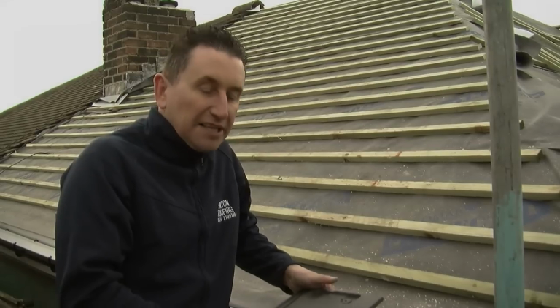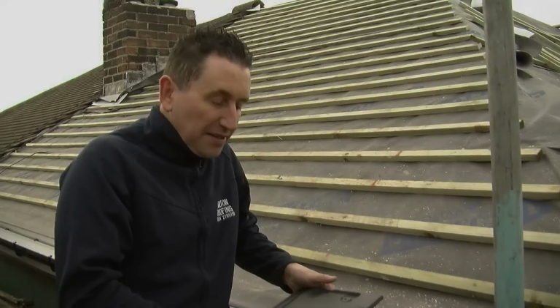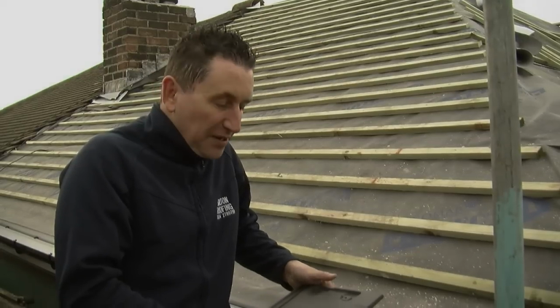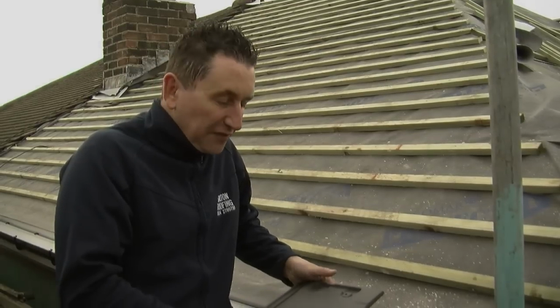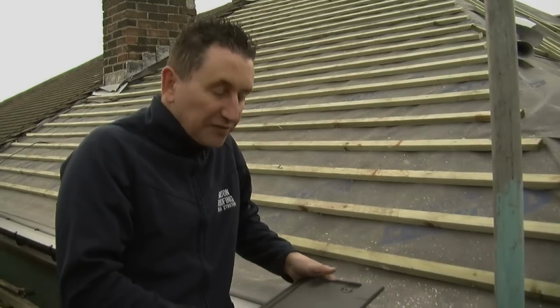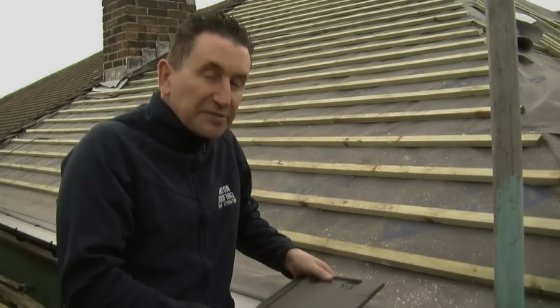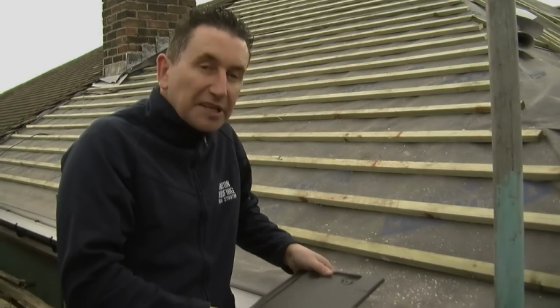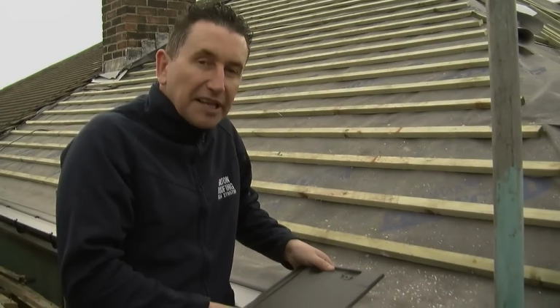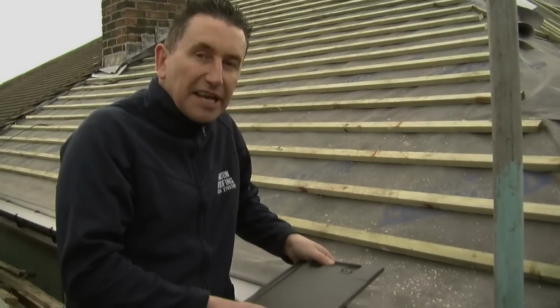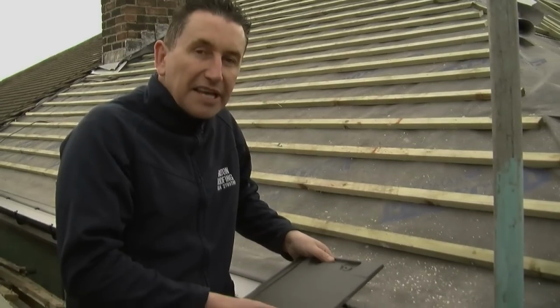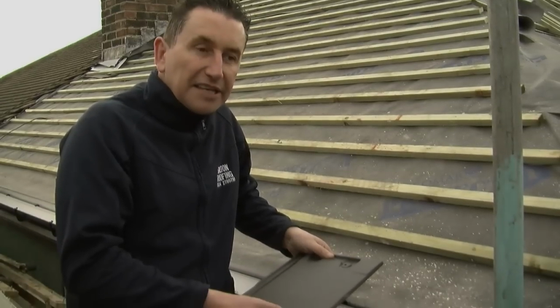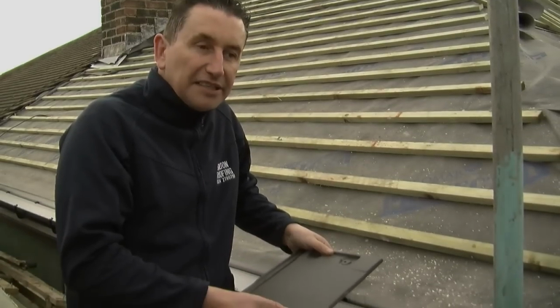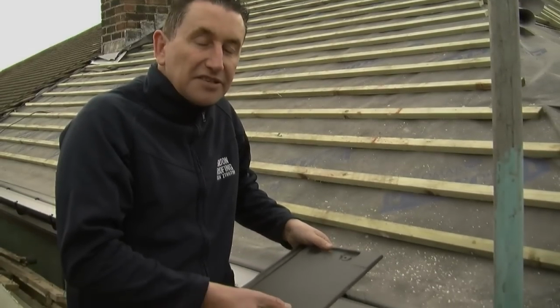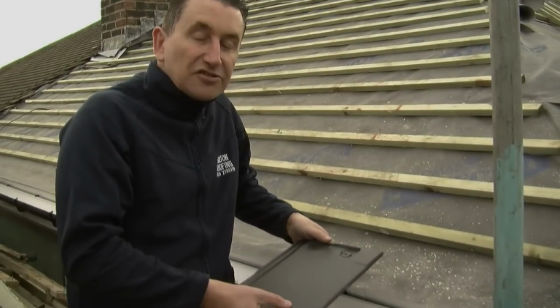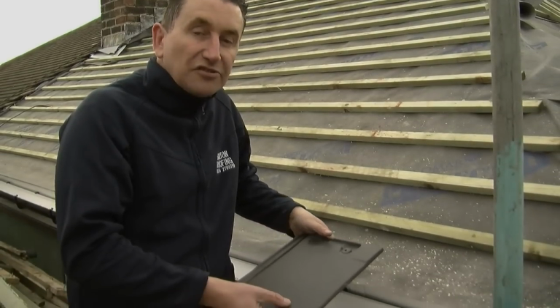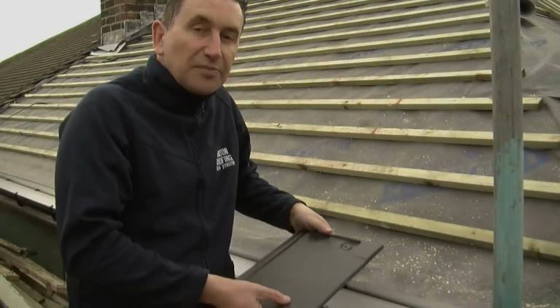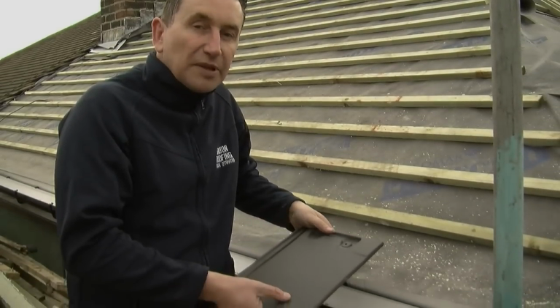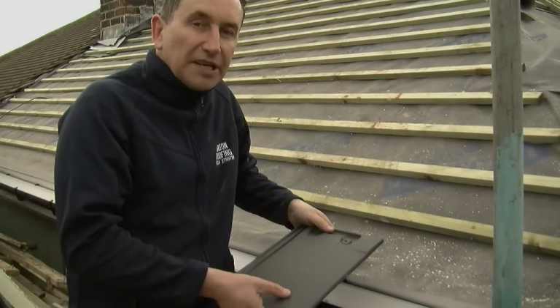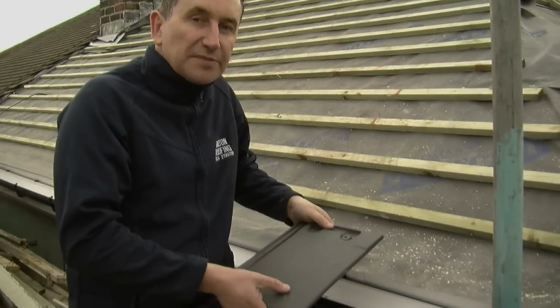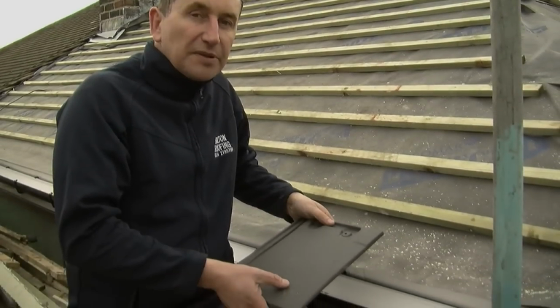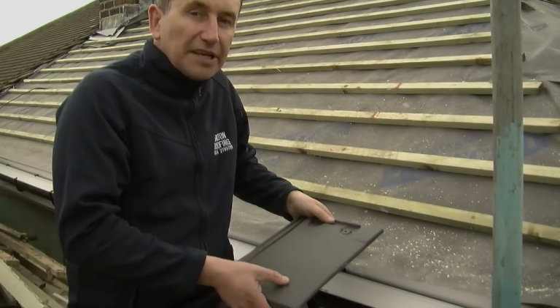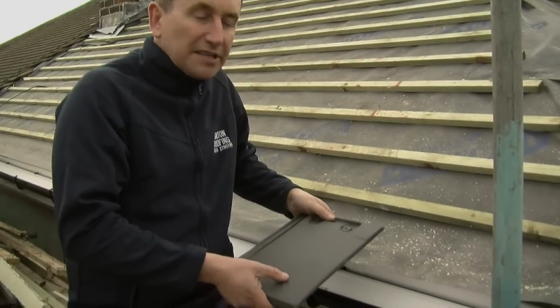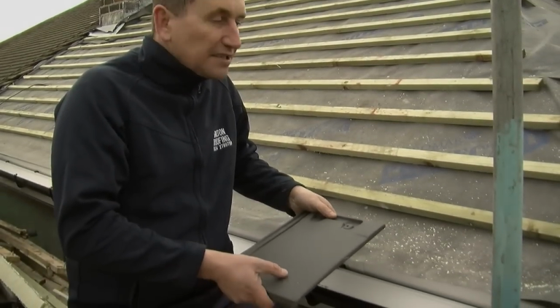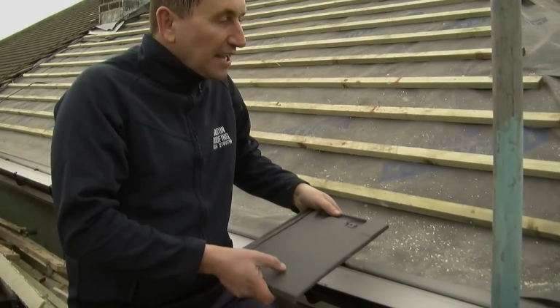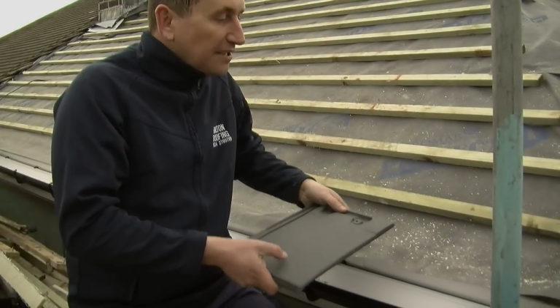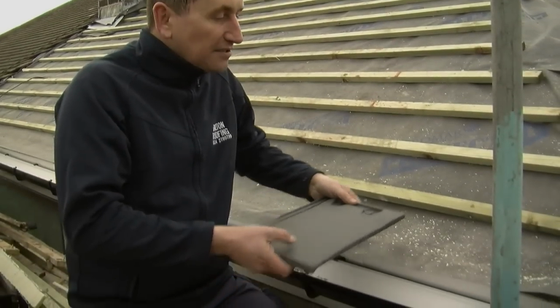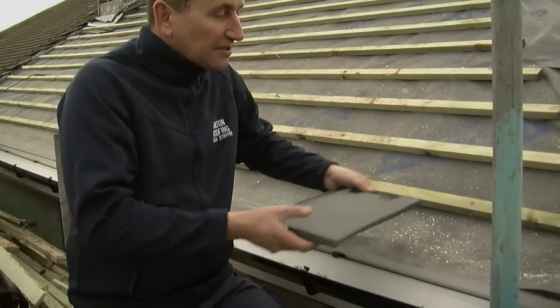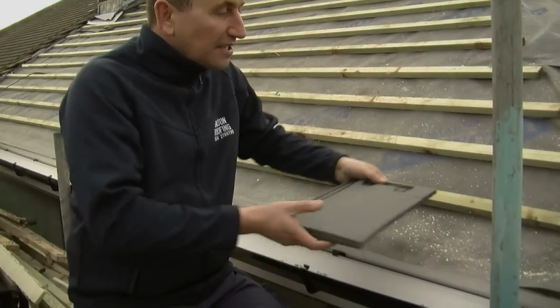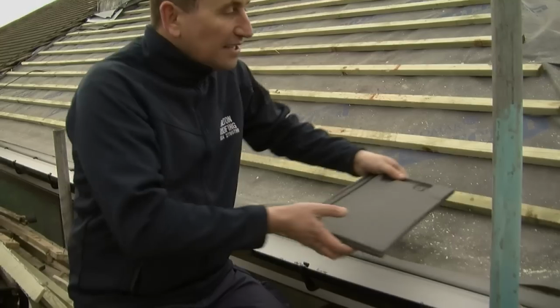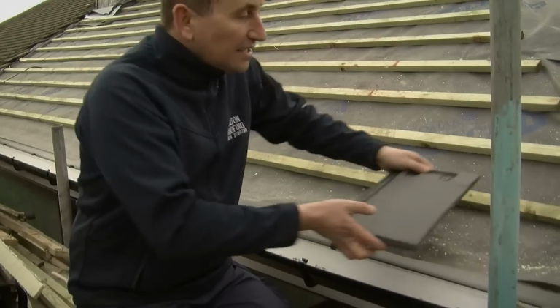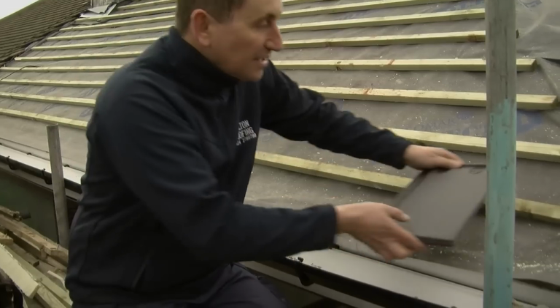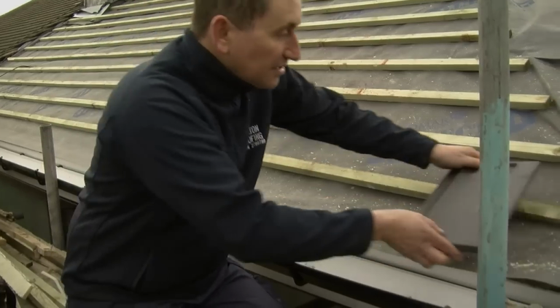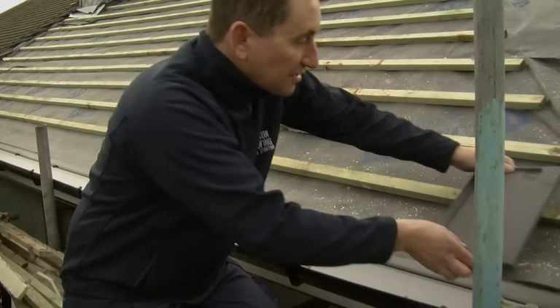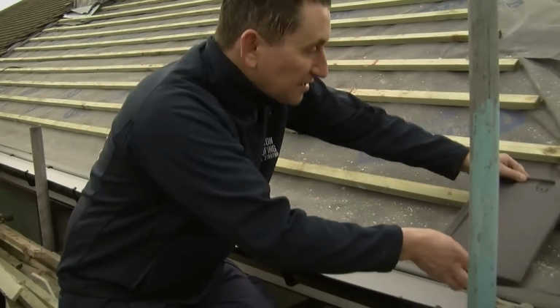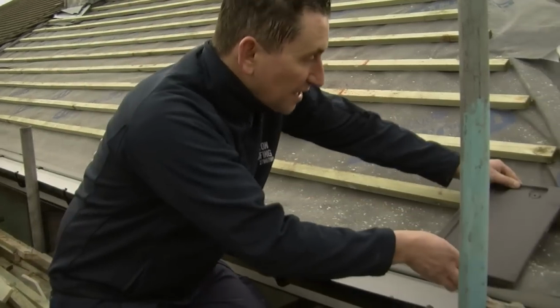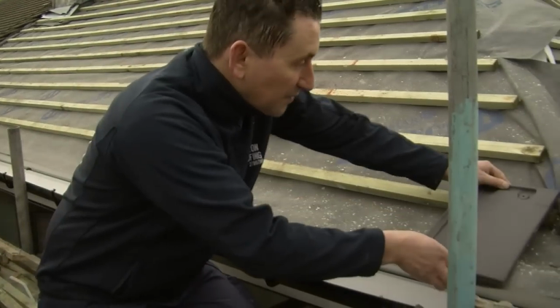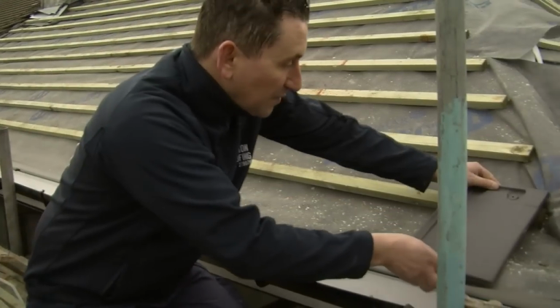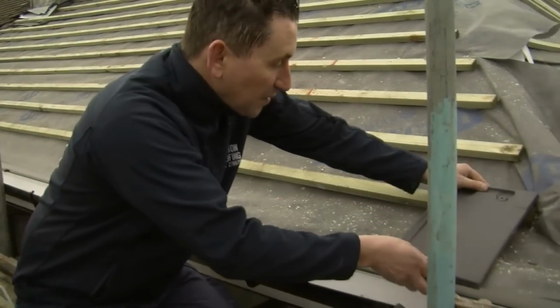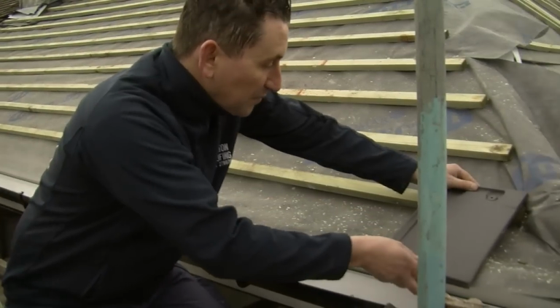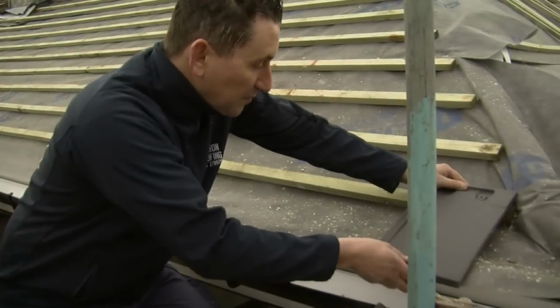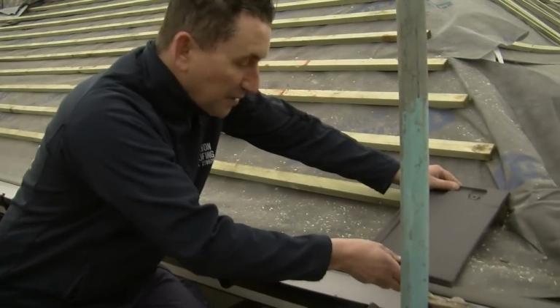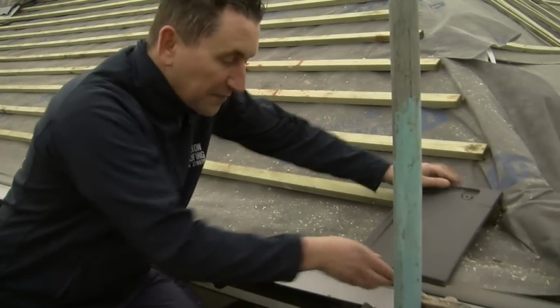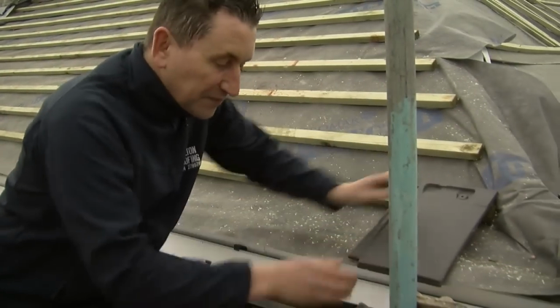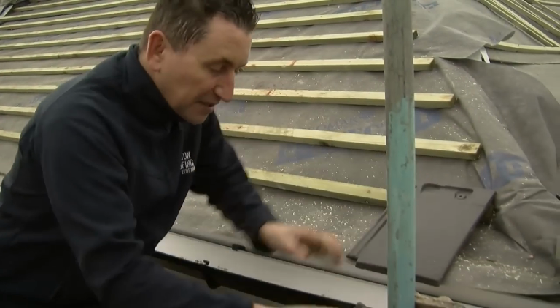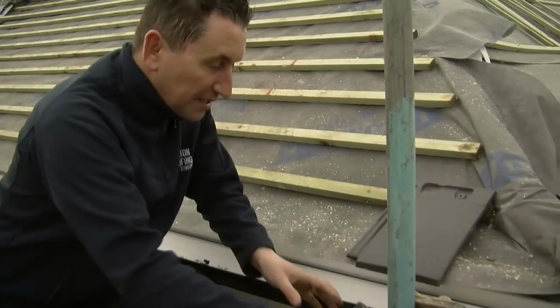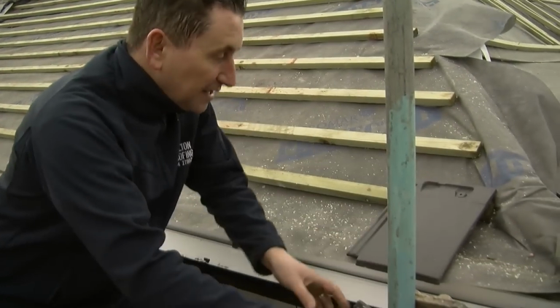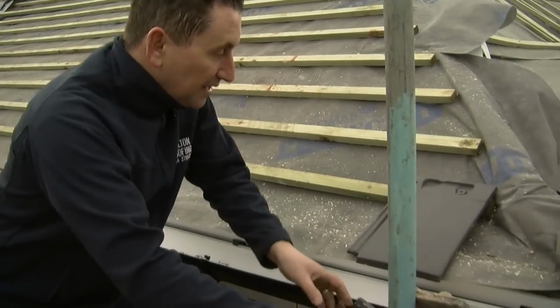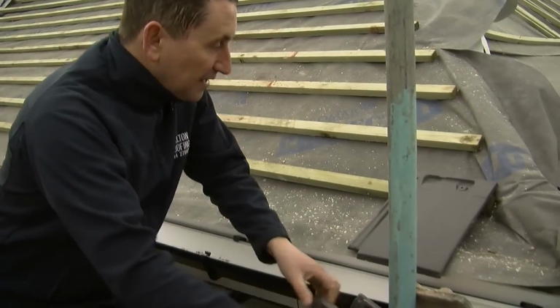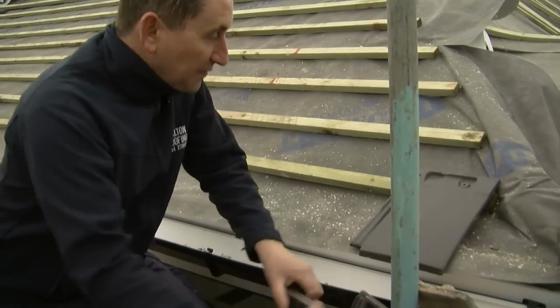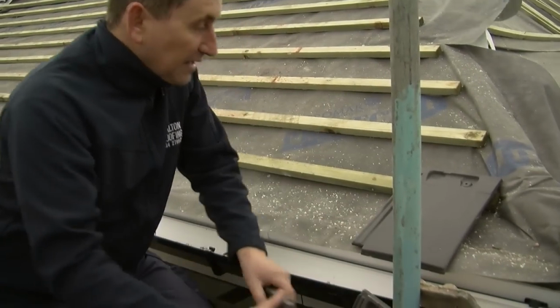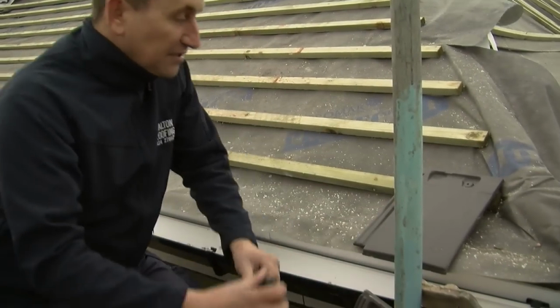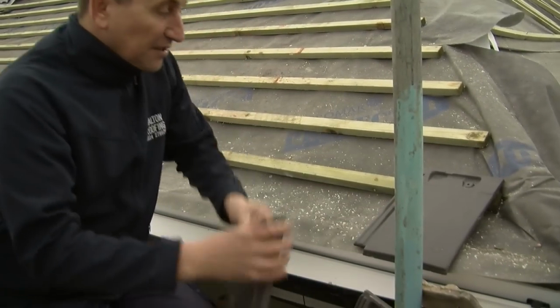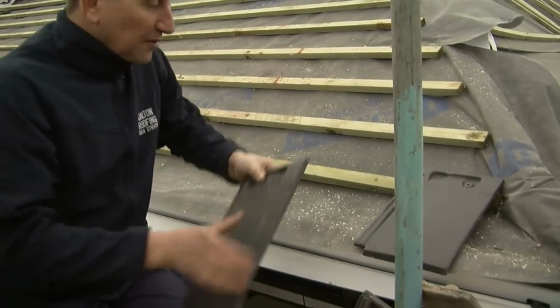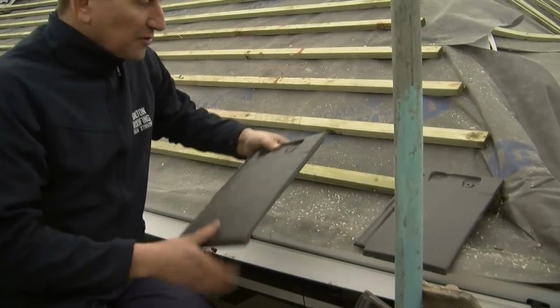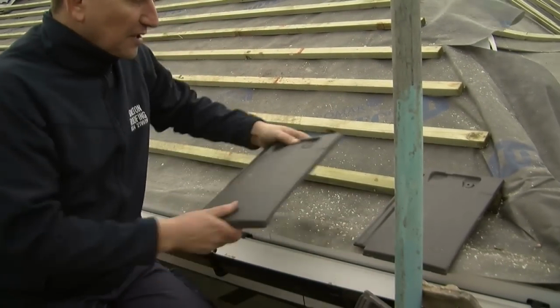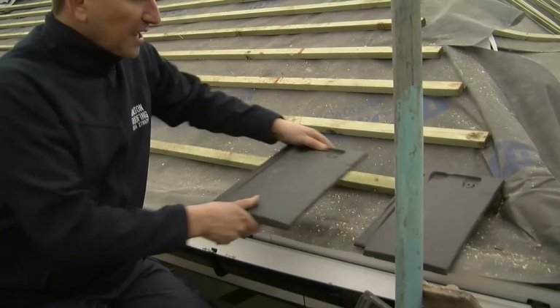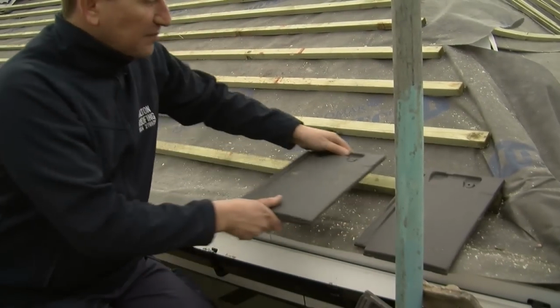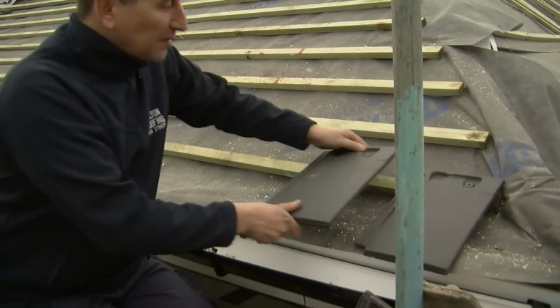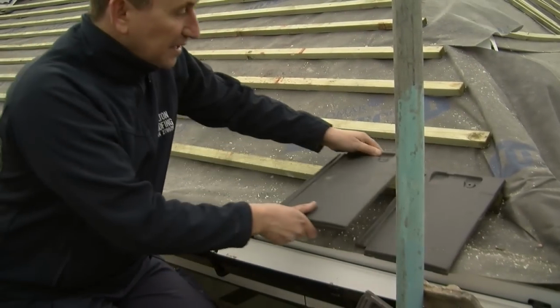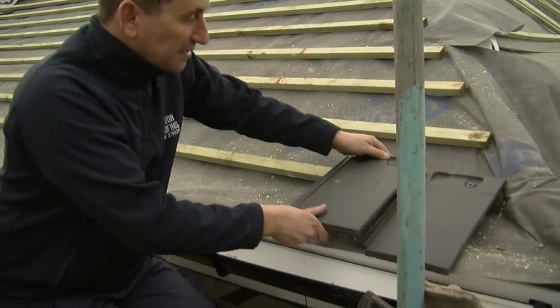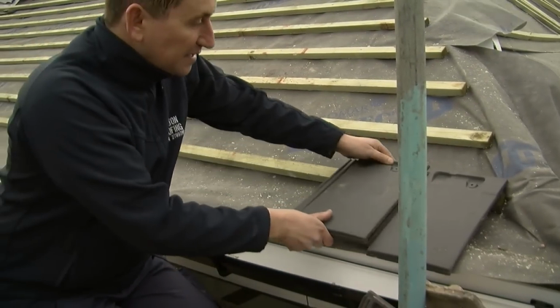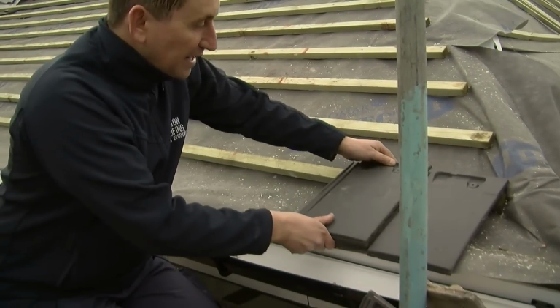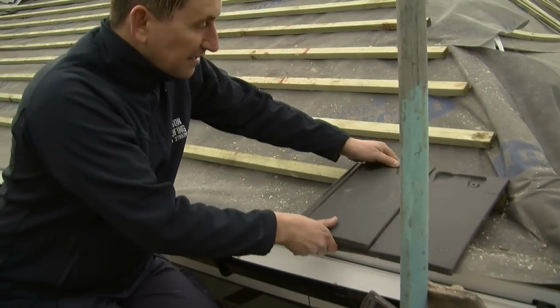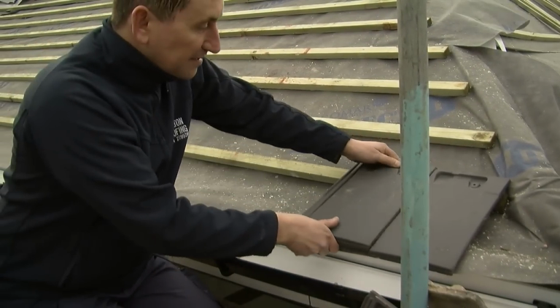They're made from clay and easy to replace plain tiles. As you can see when I pop them on, they actually look like plain tiles.